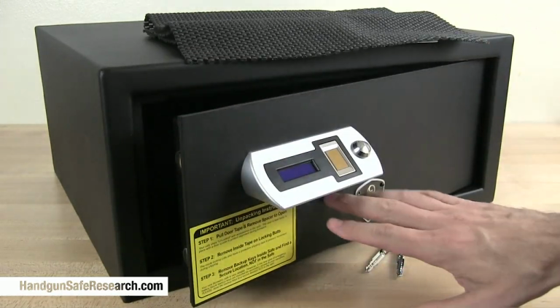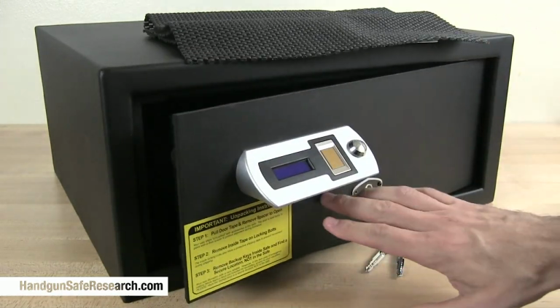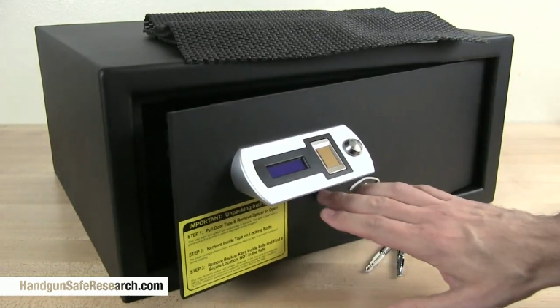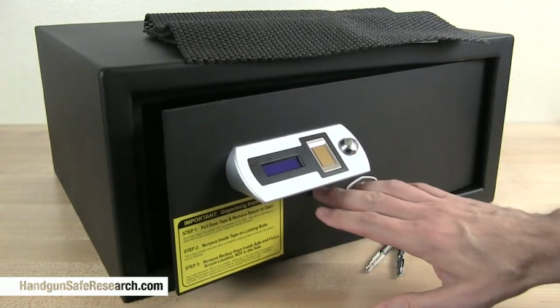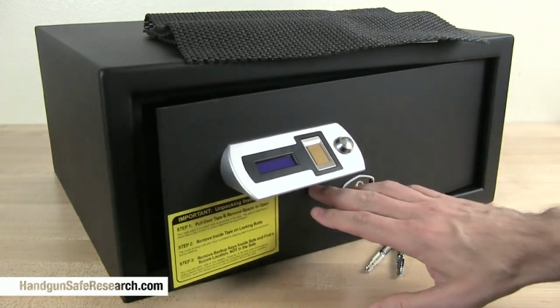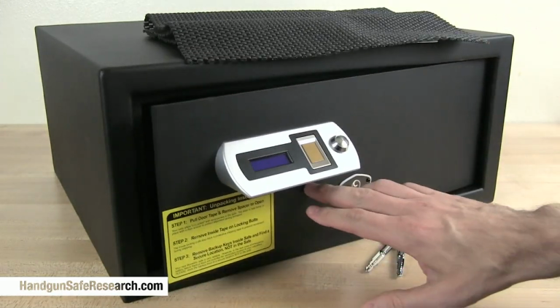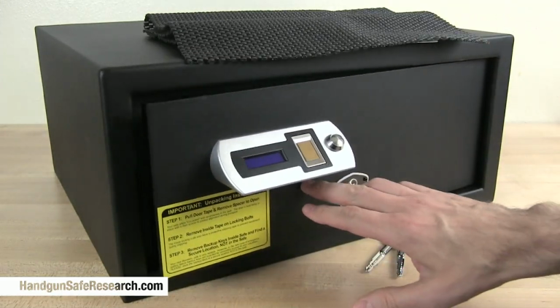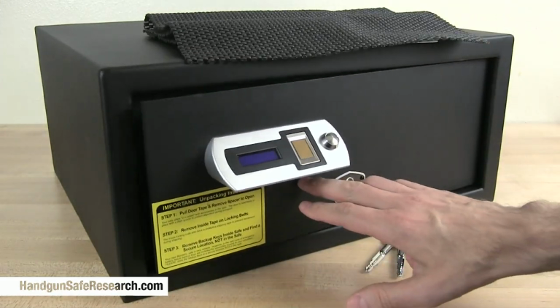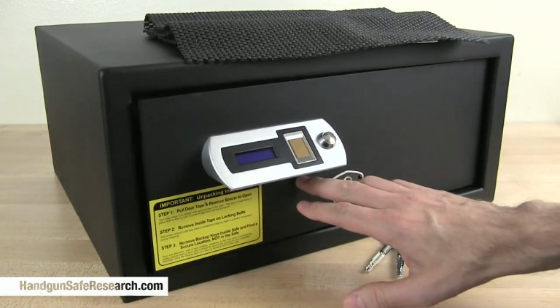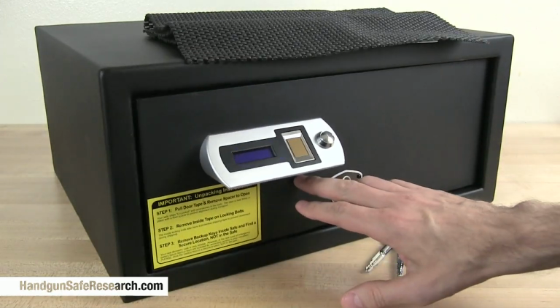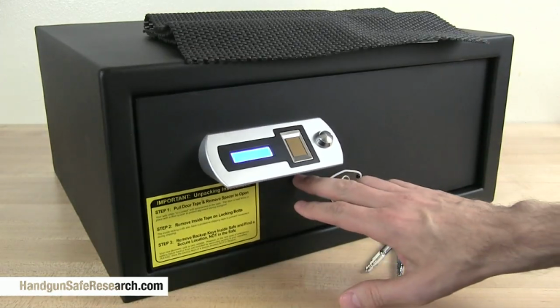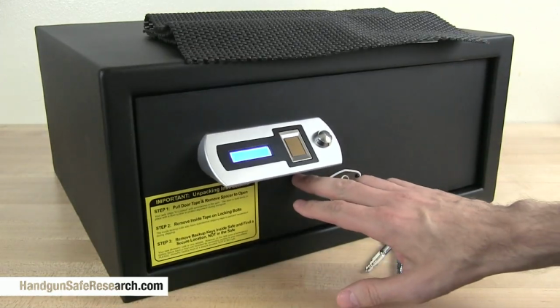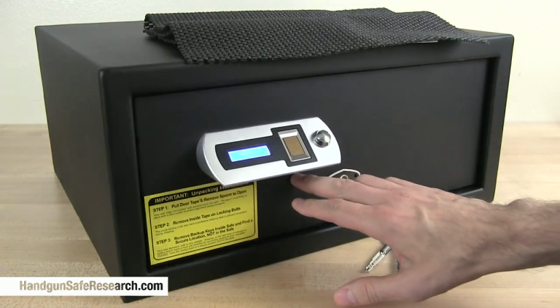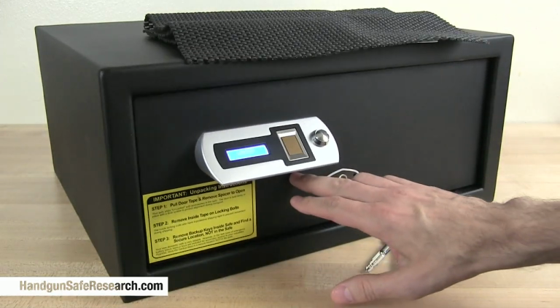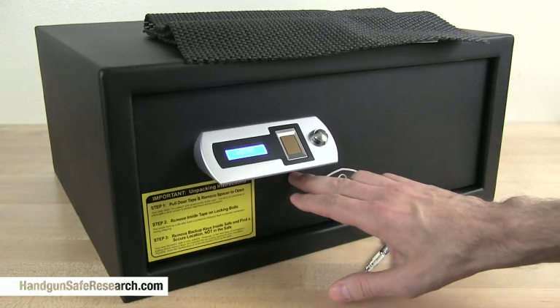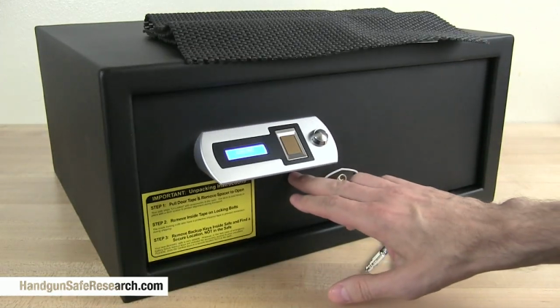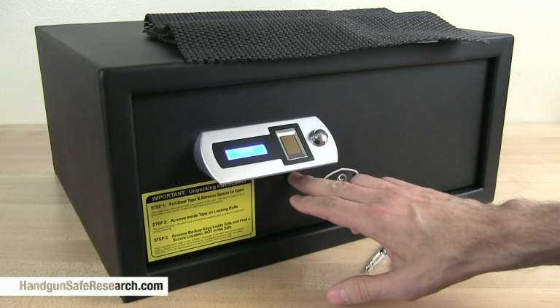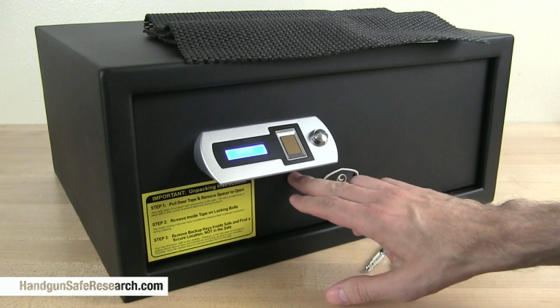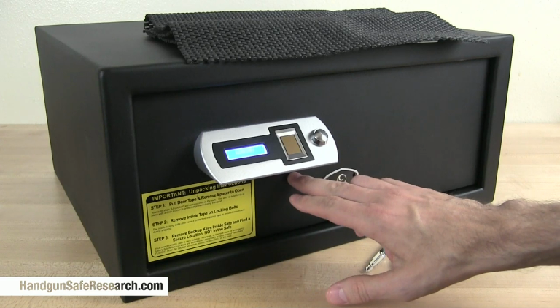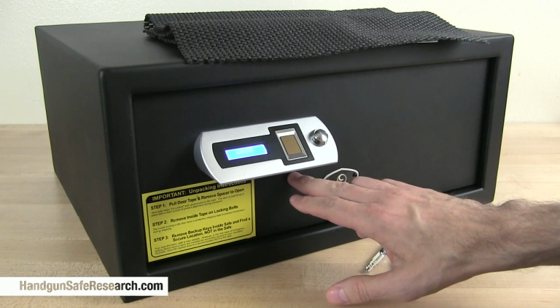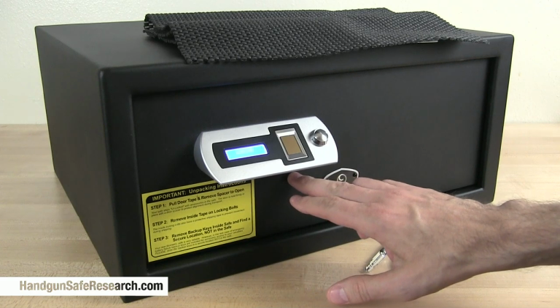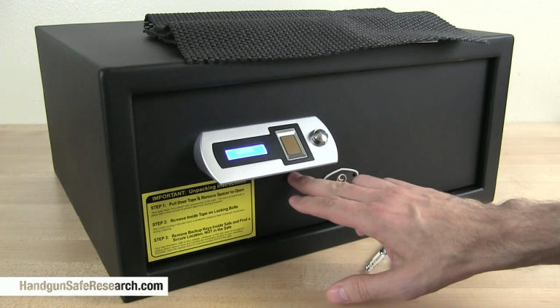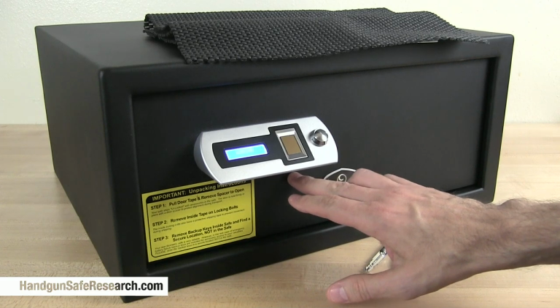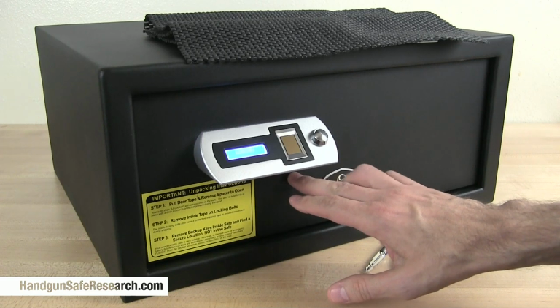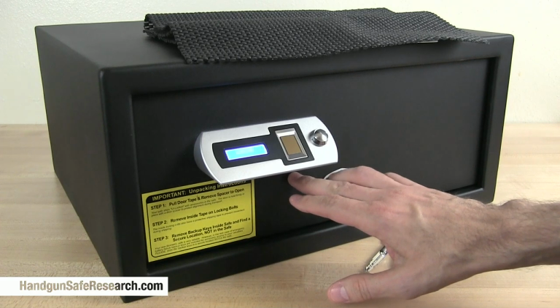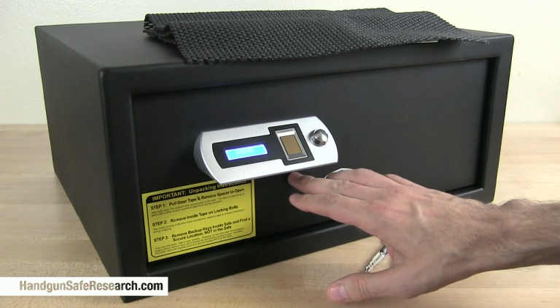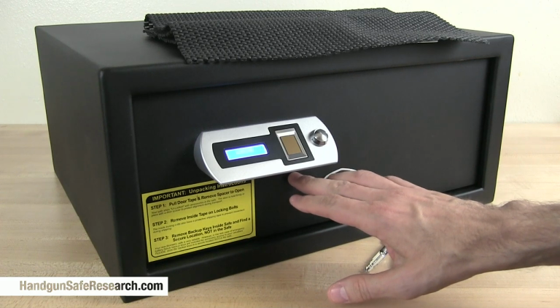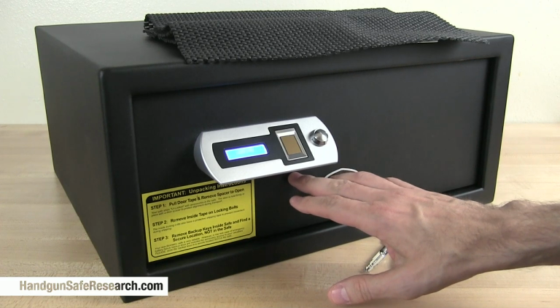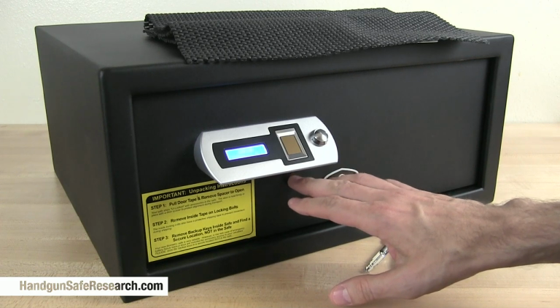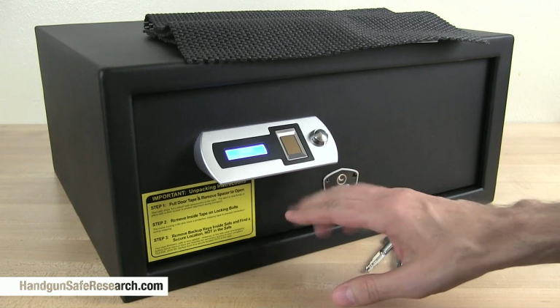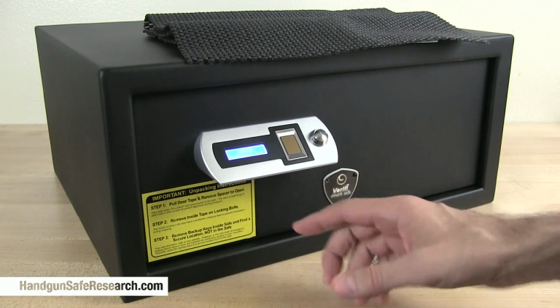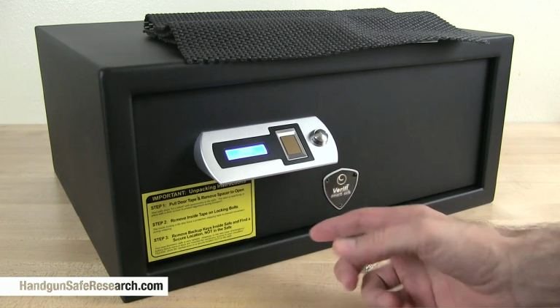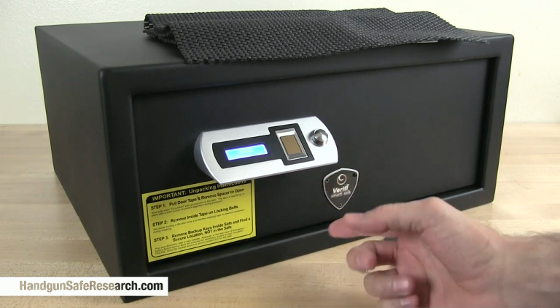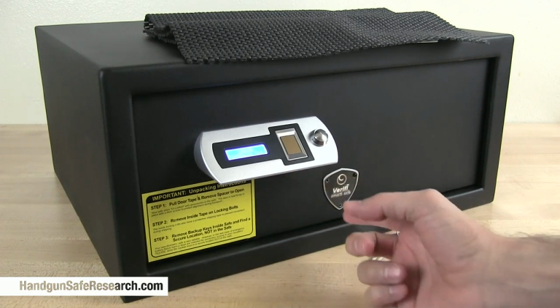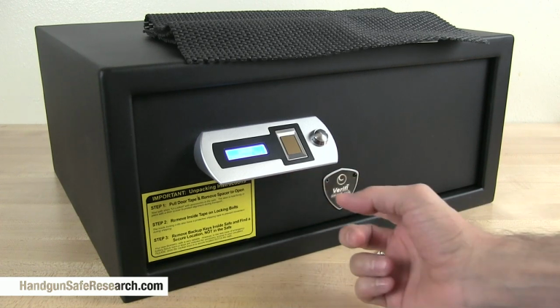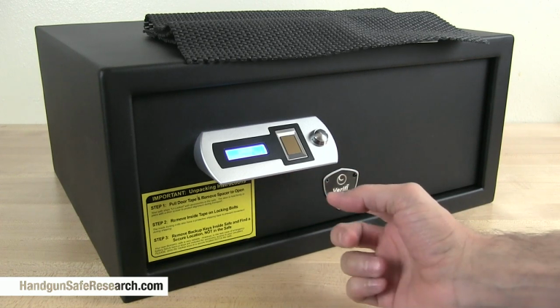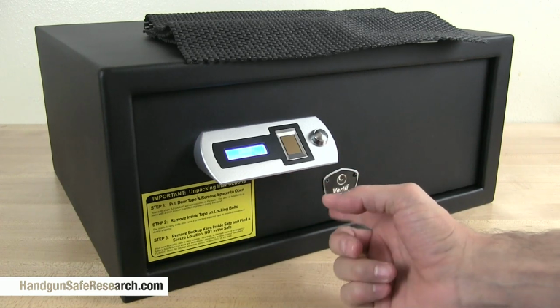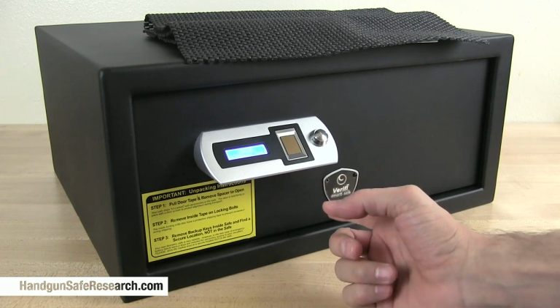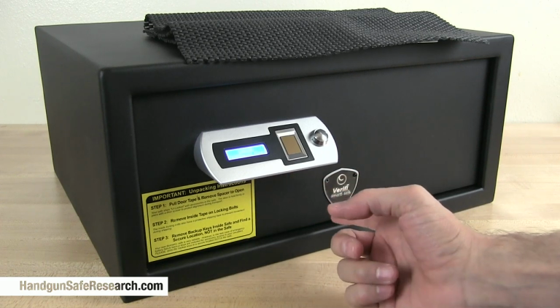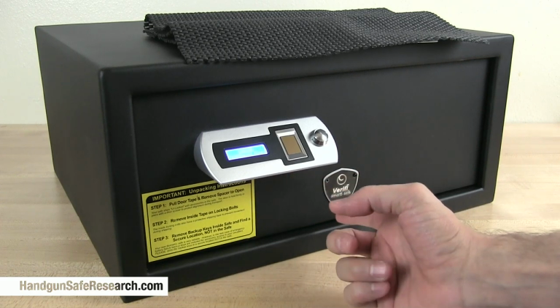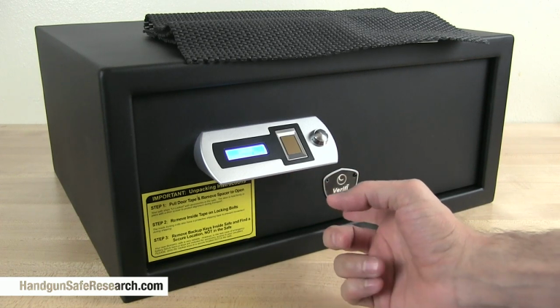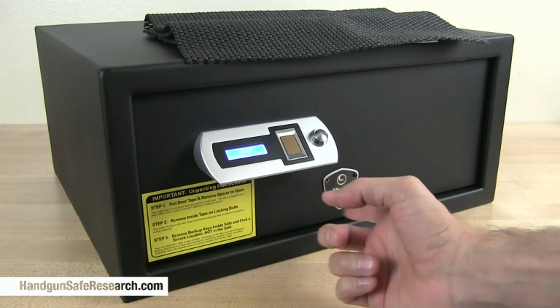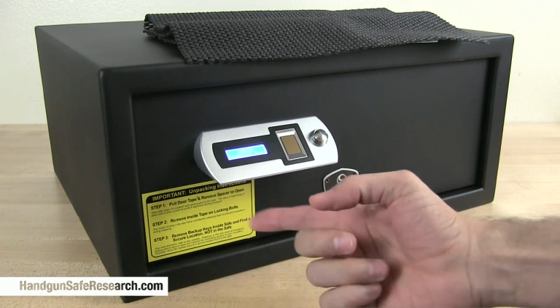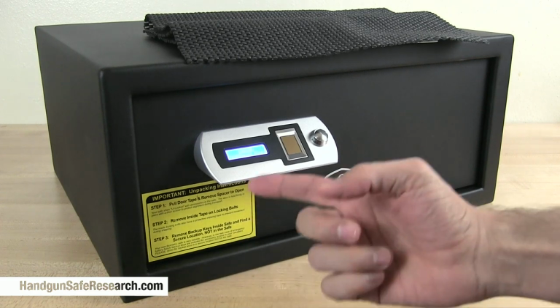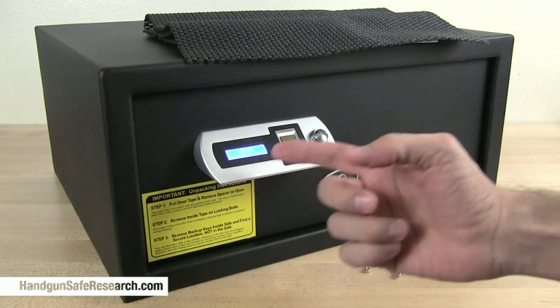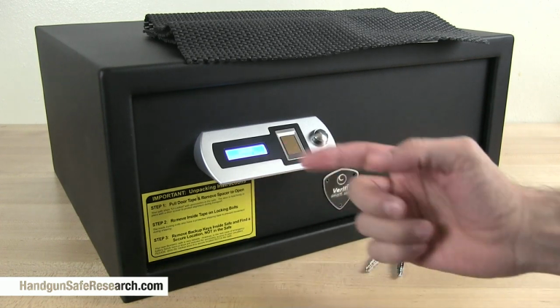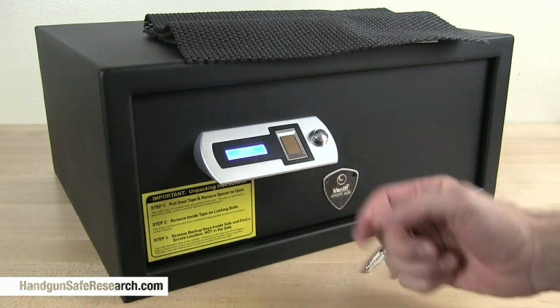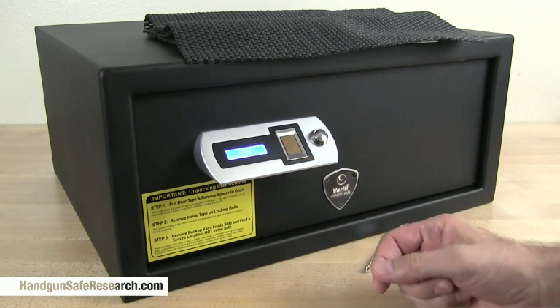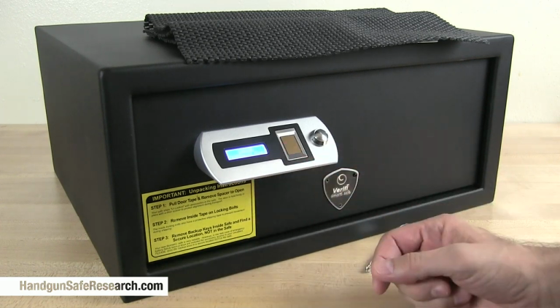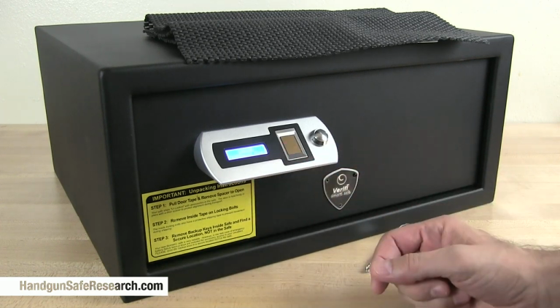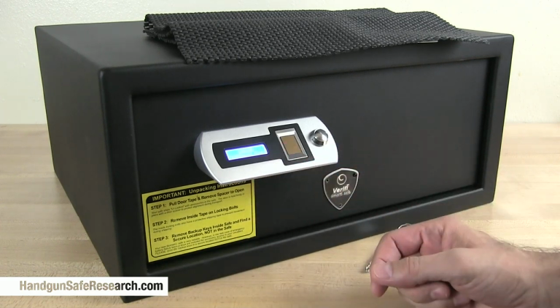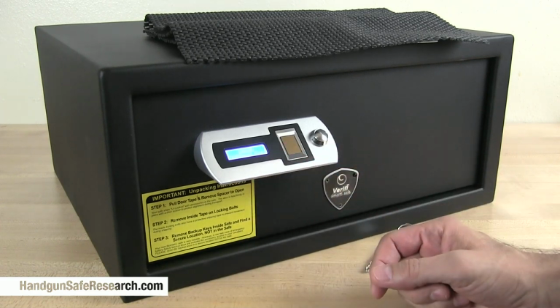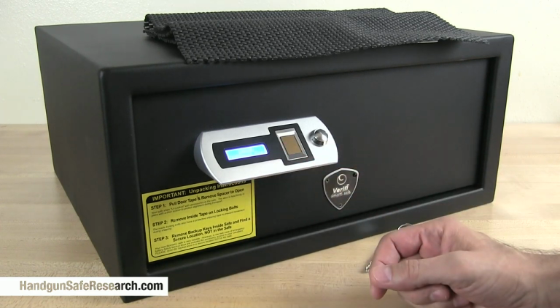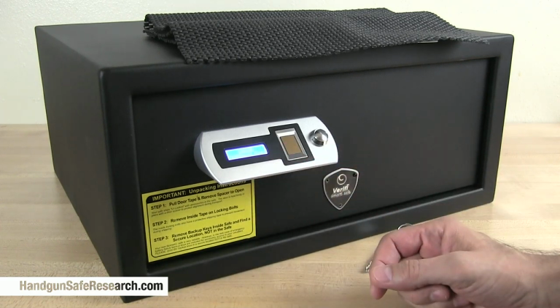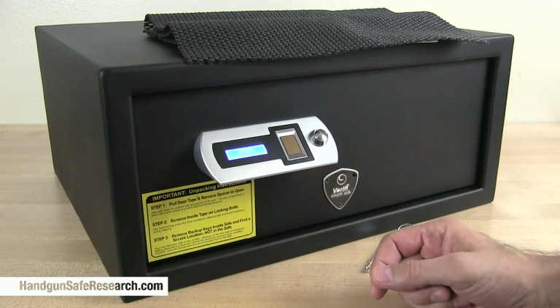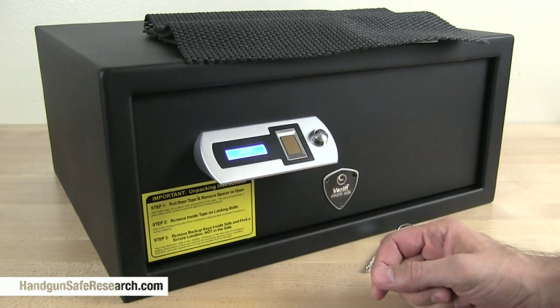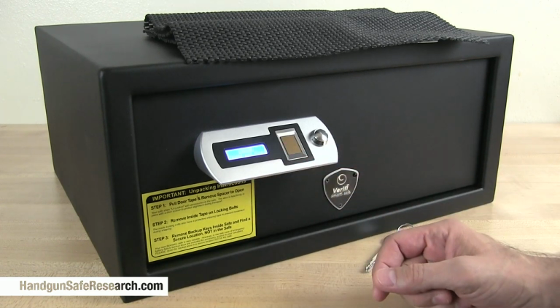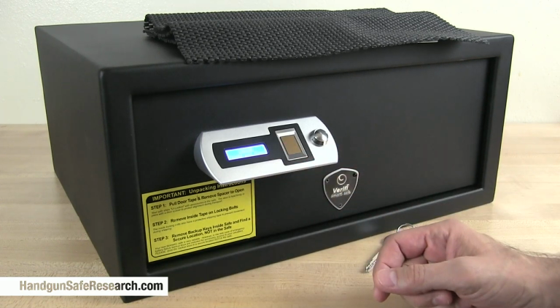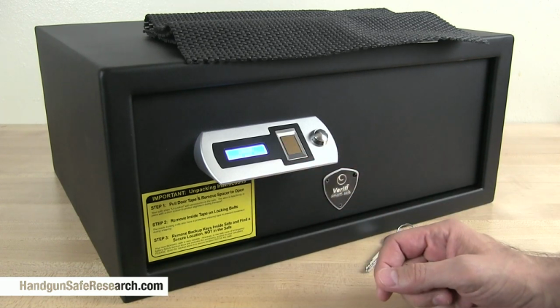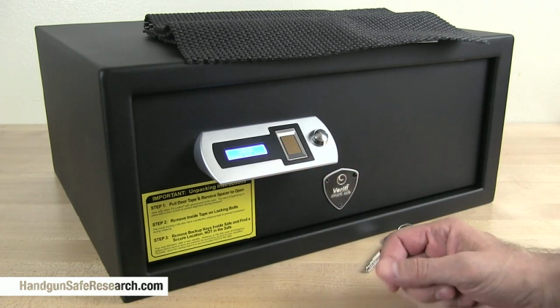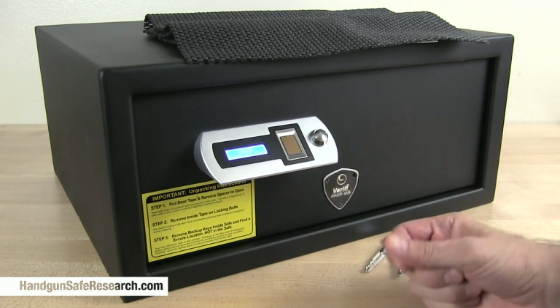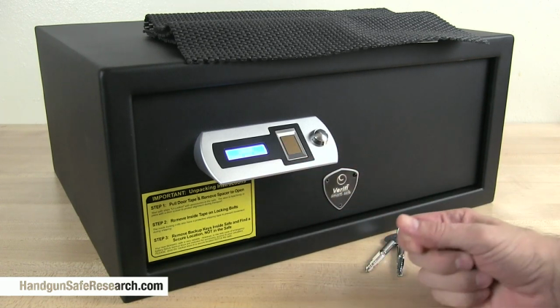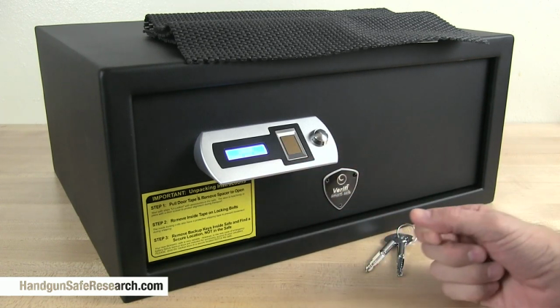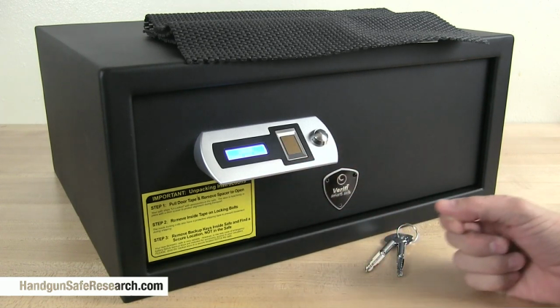The way you lock the safe is you close the door and in a moment the safe recognizes that it should lock itself.